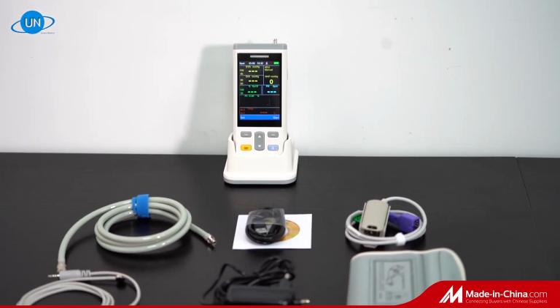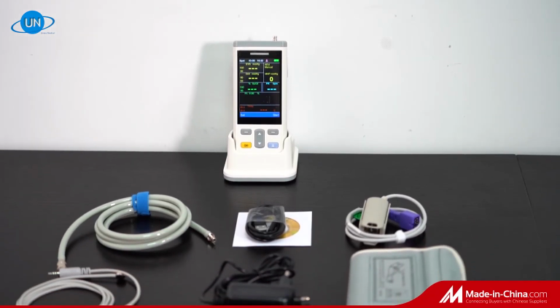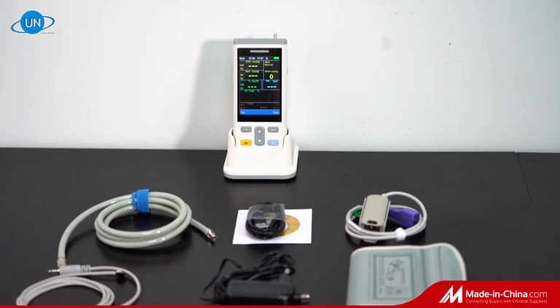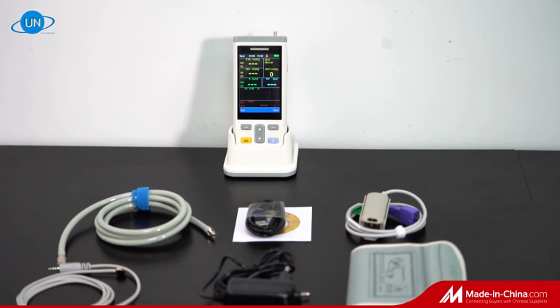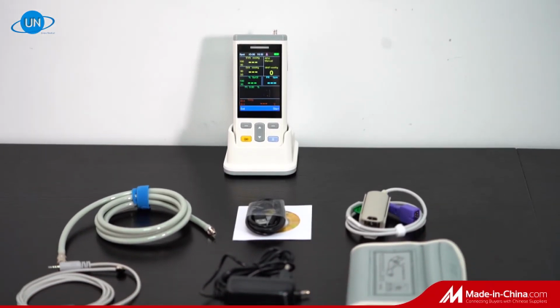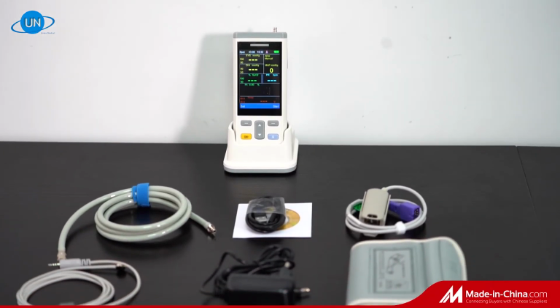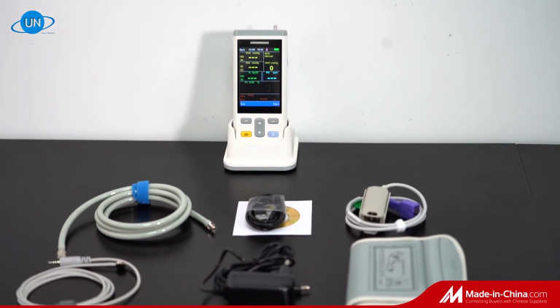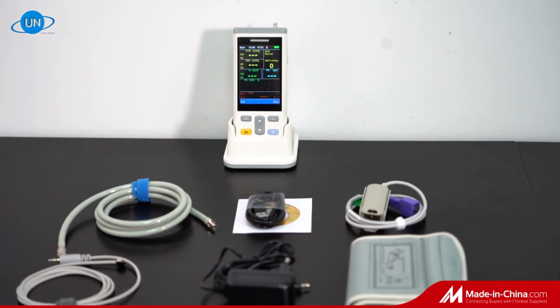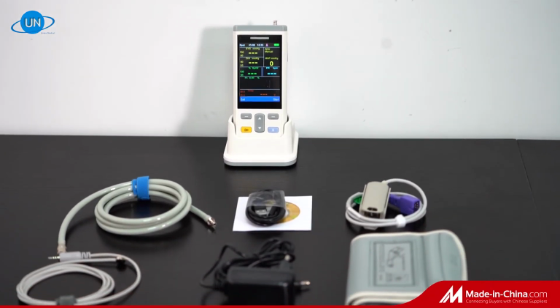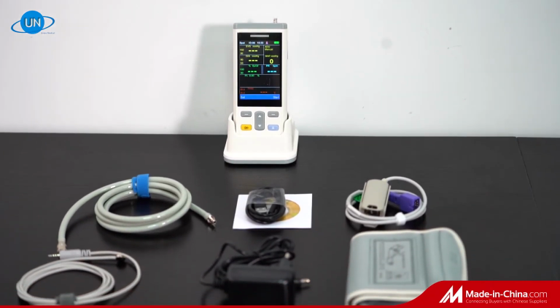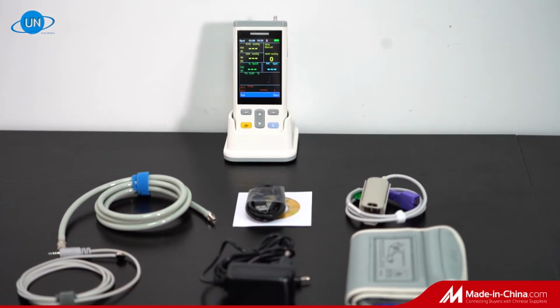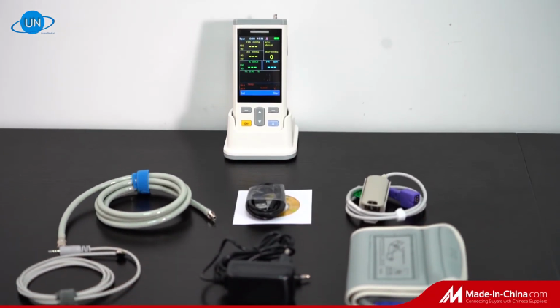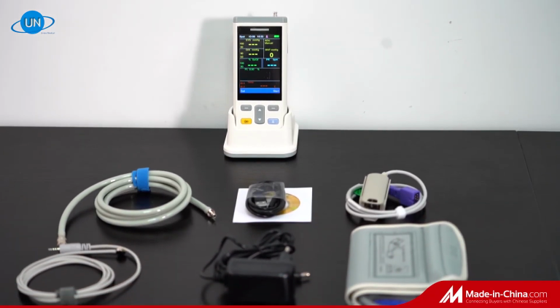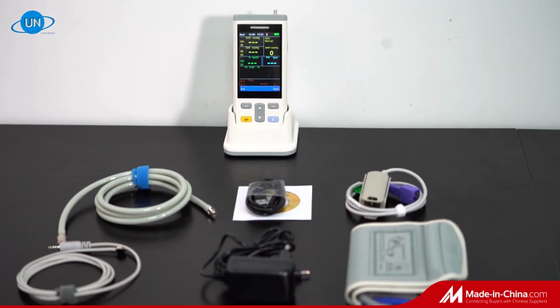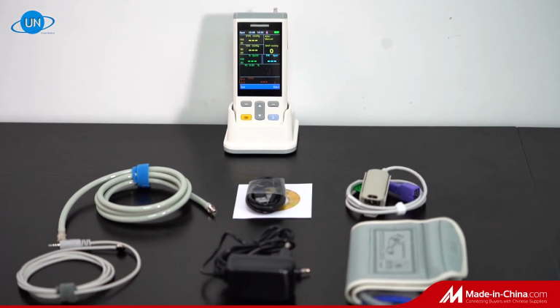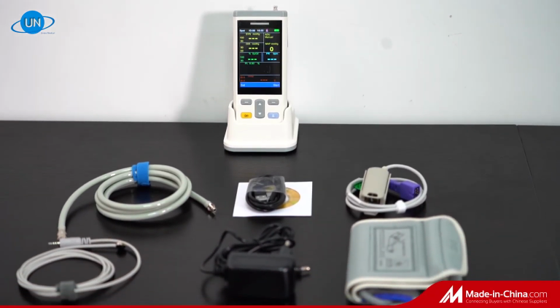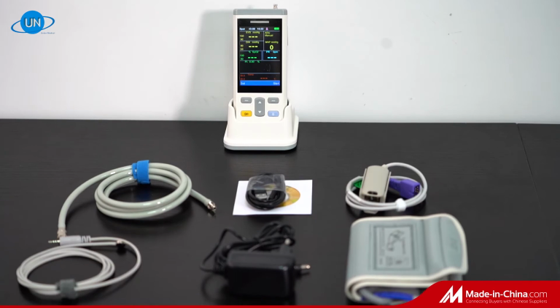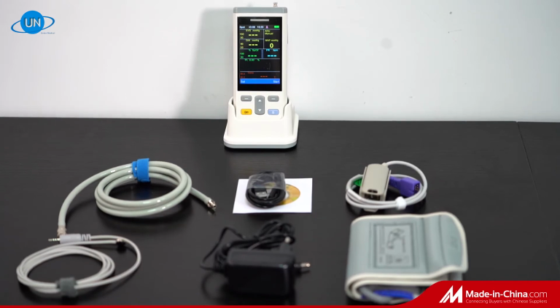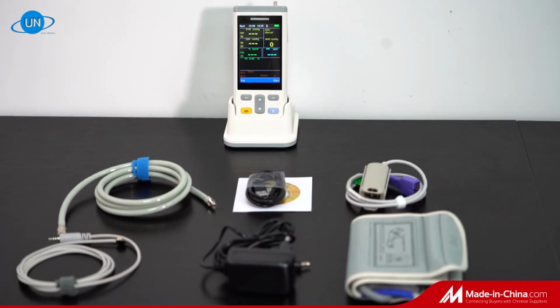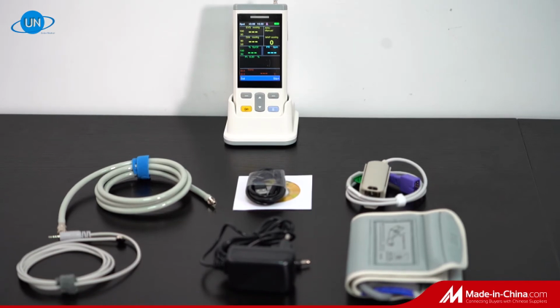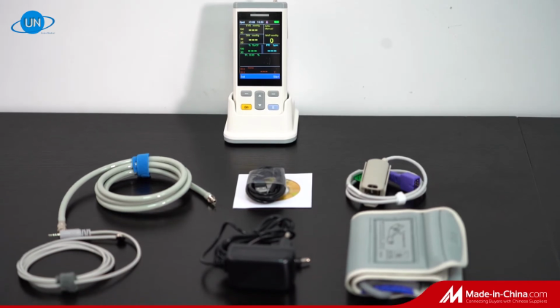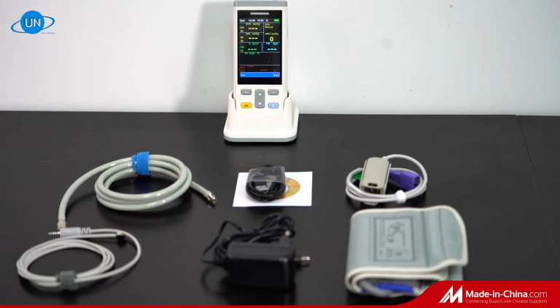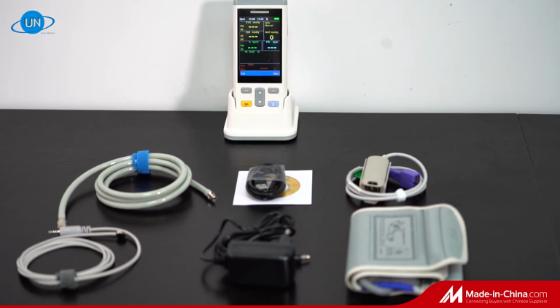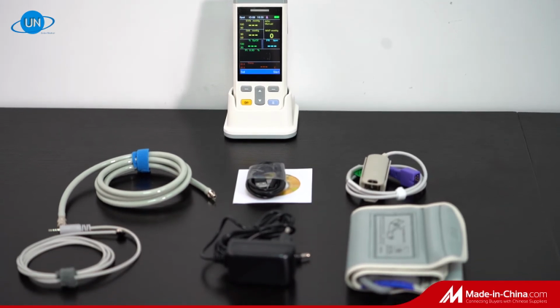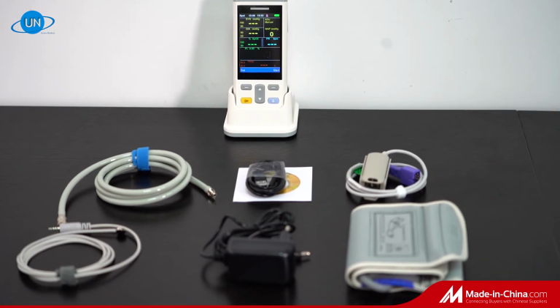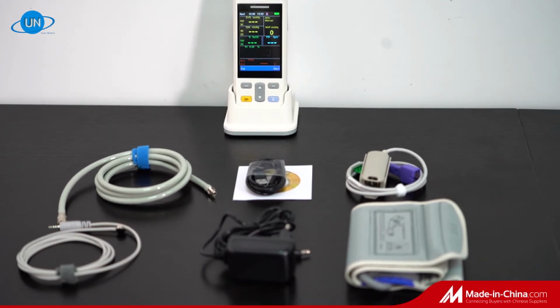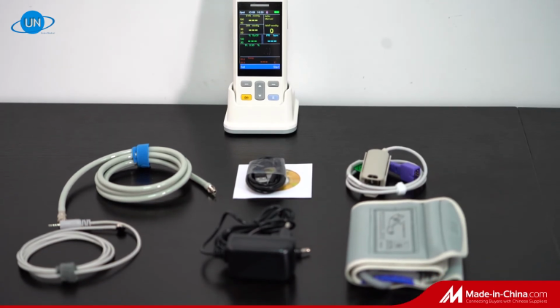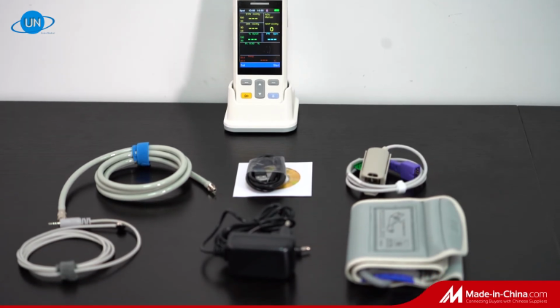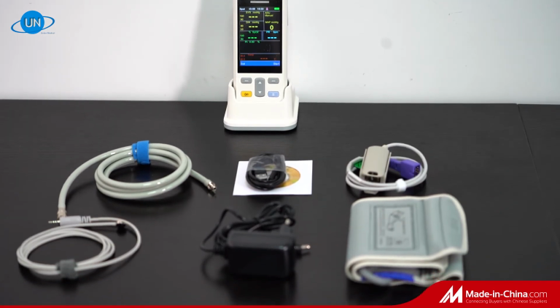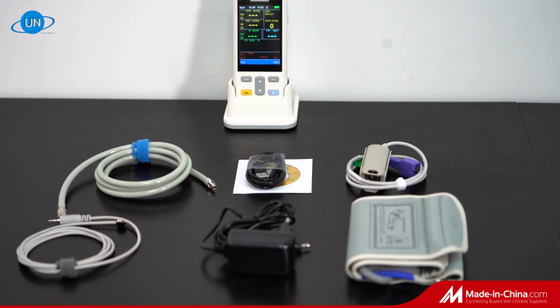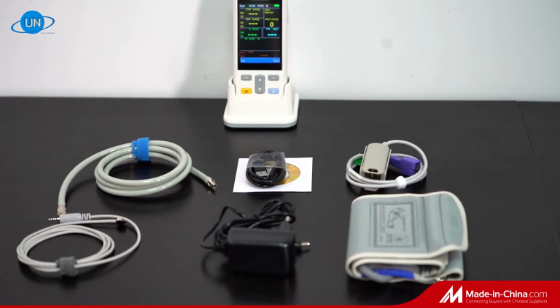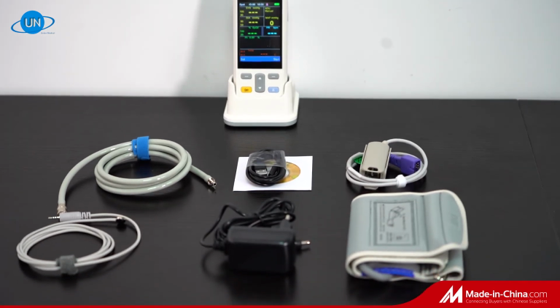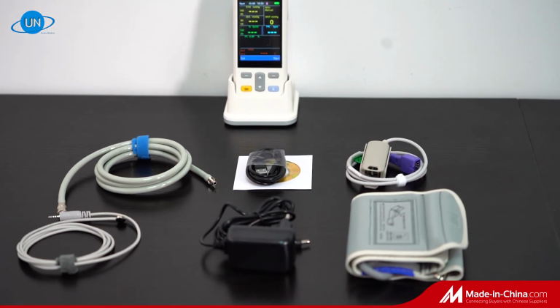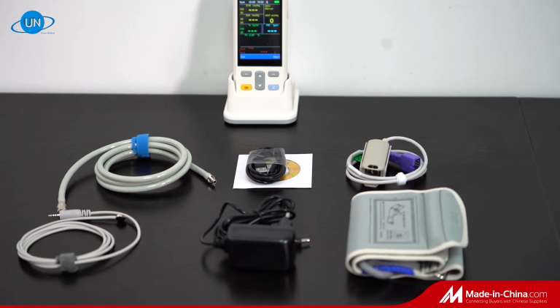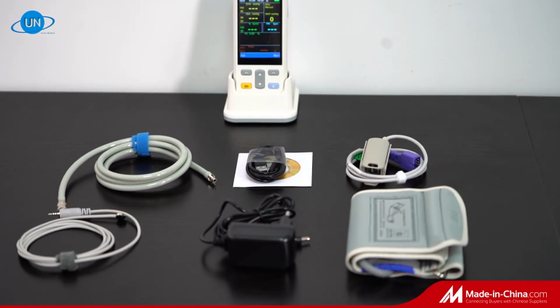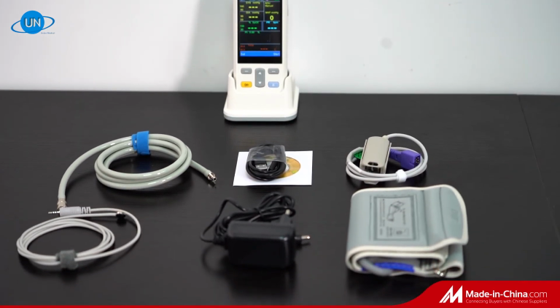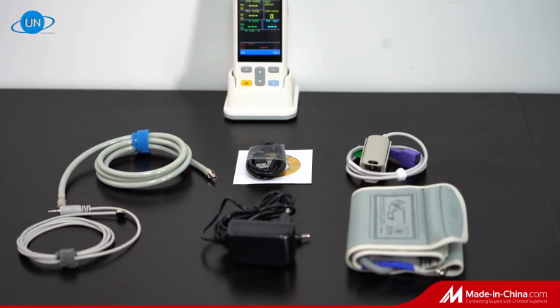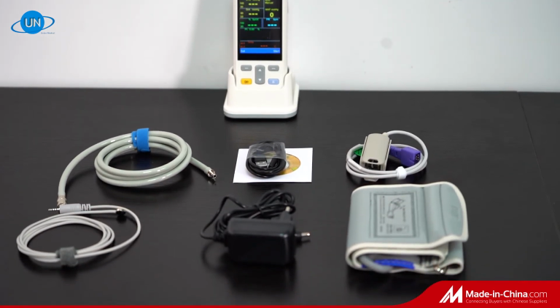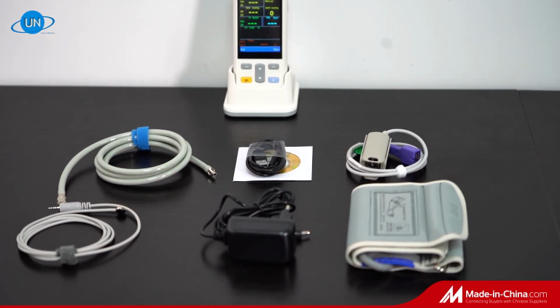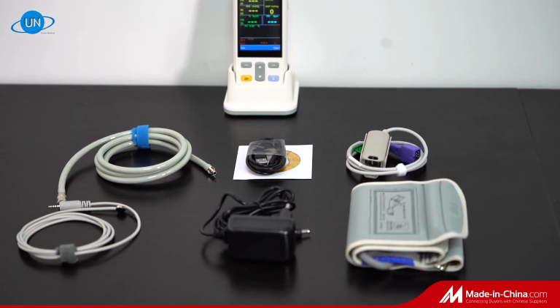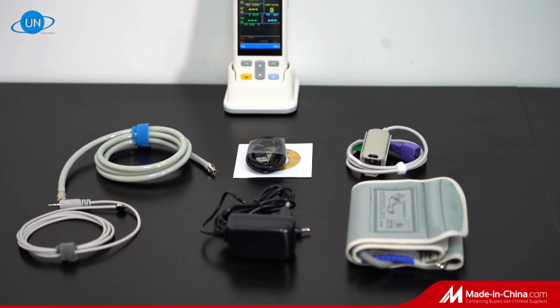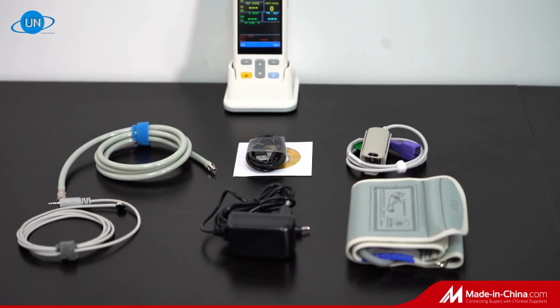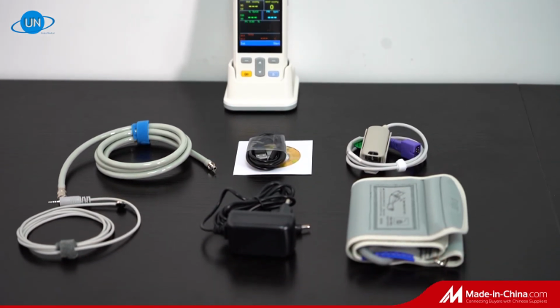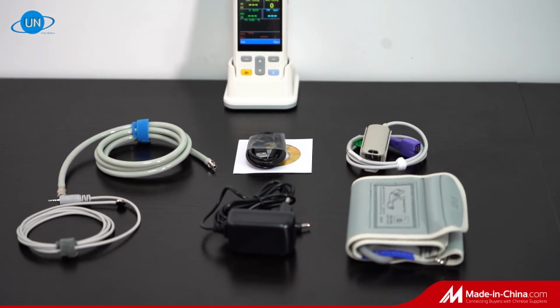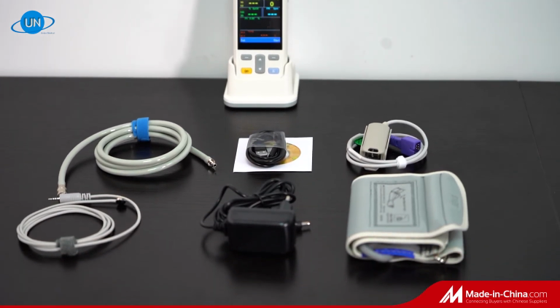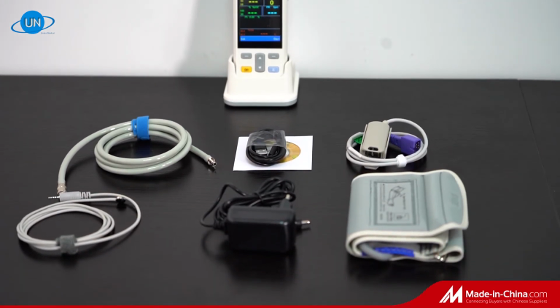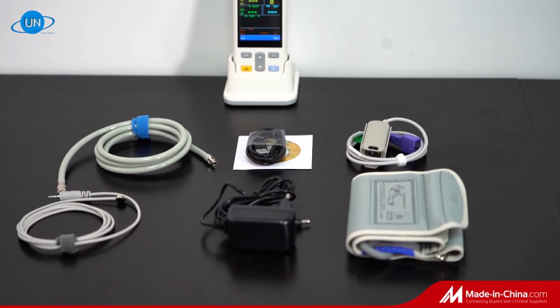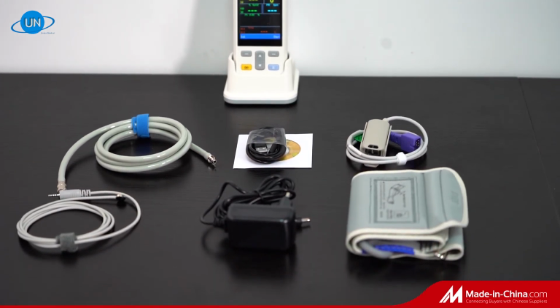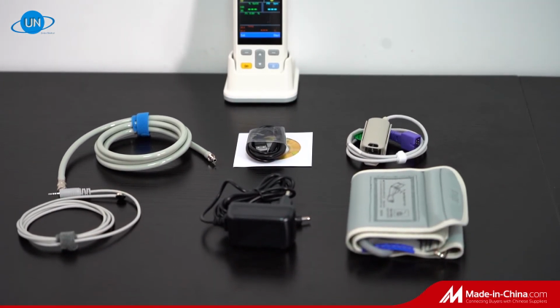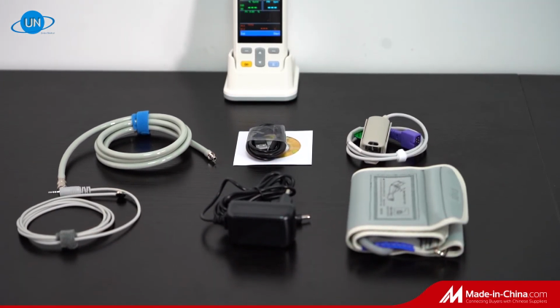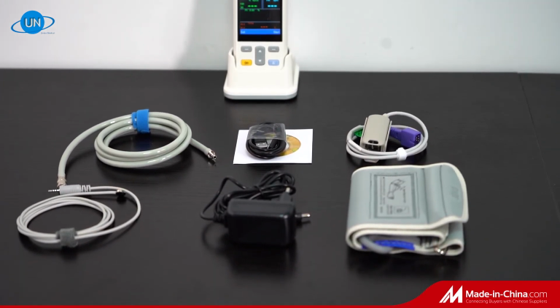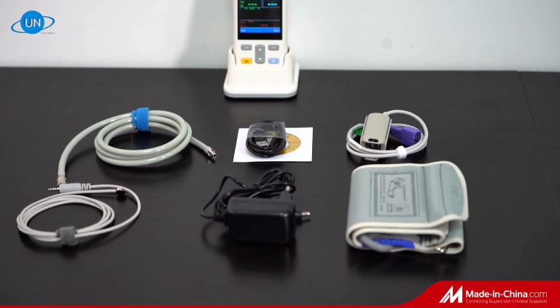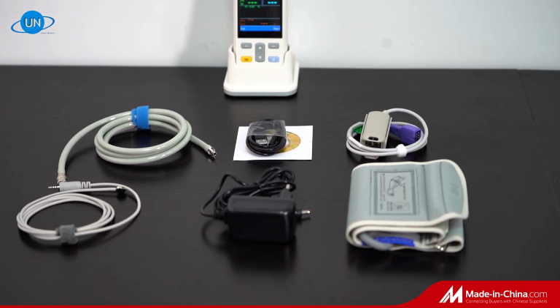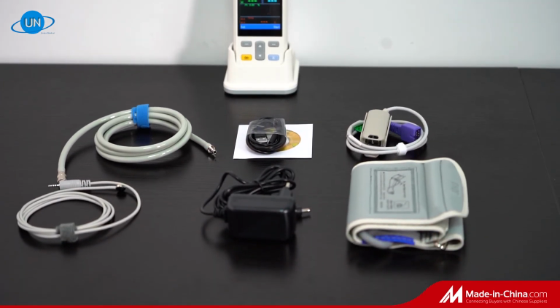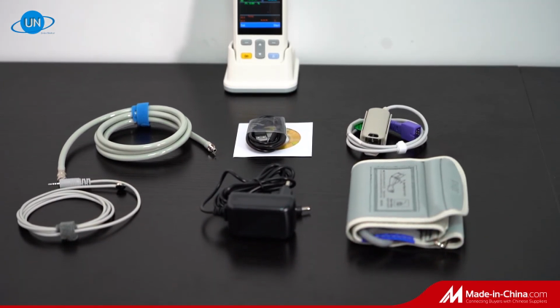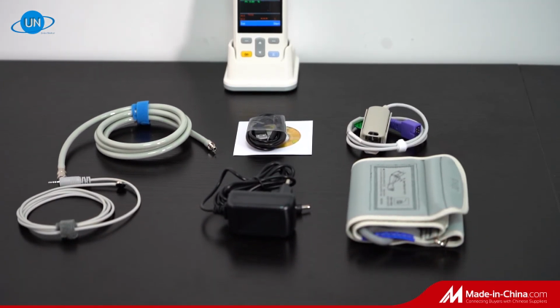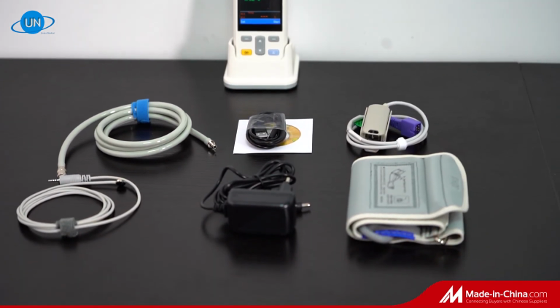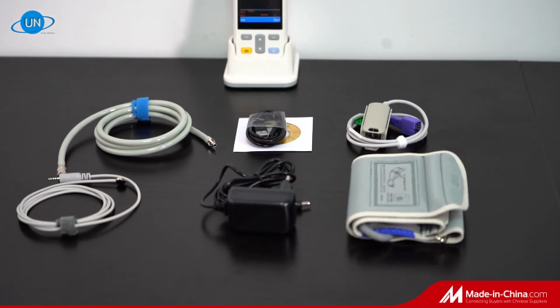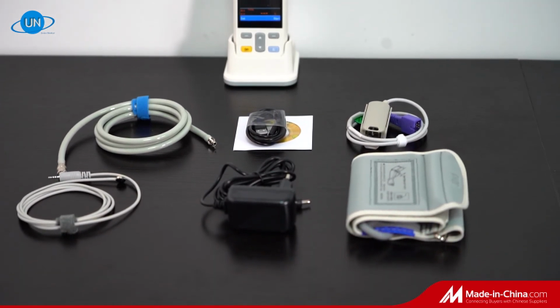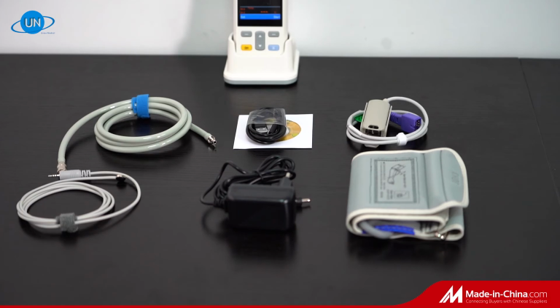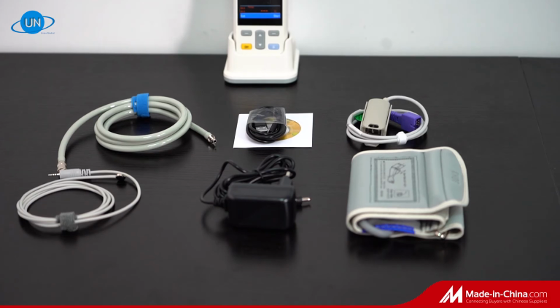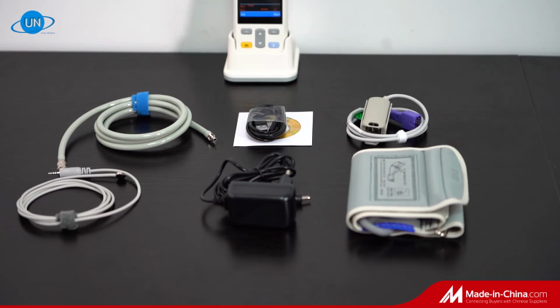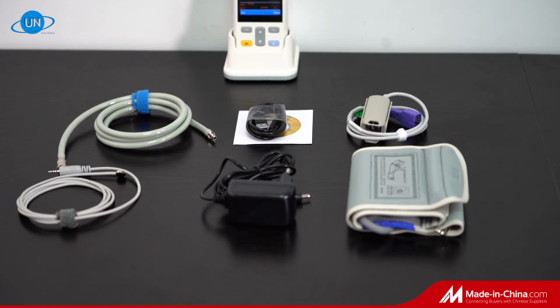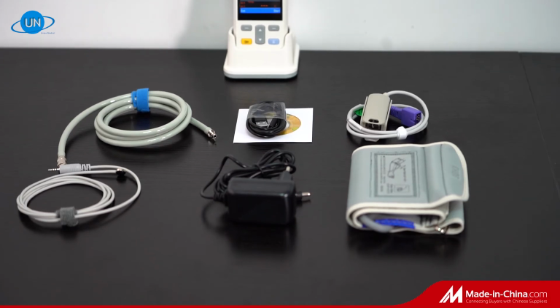With a USB port, testing data can be transferred to a PC. We are continually improving and welcome your comments.